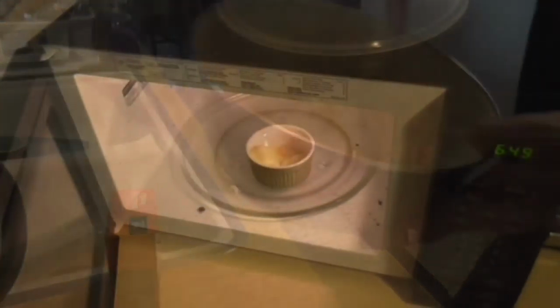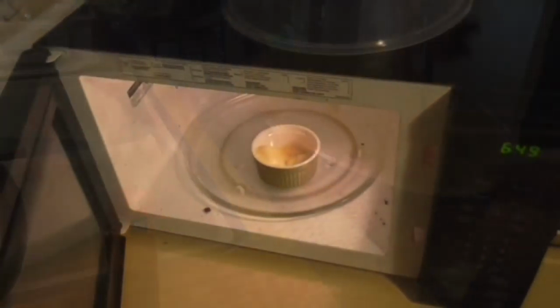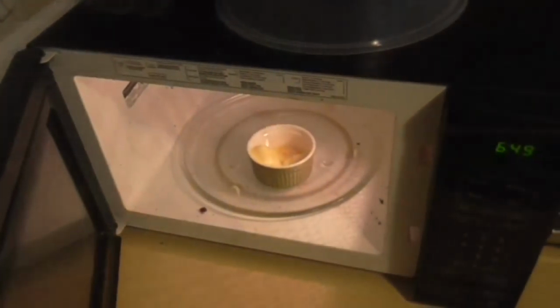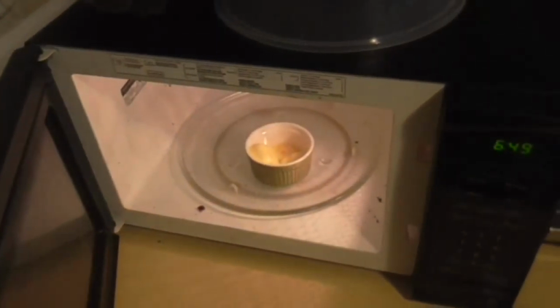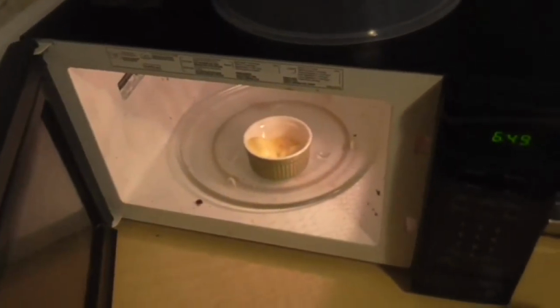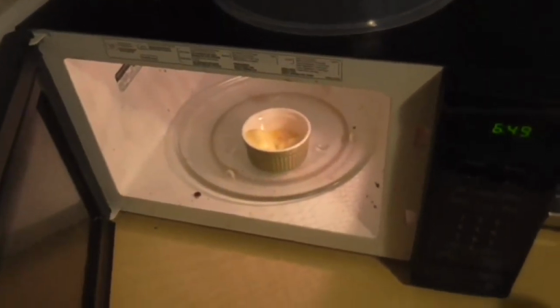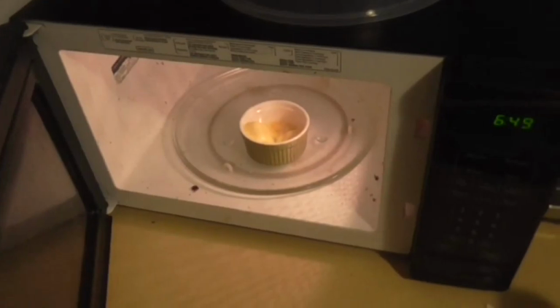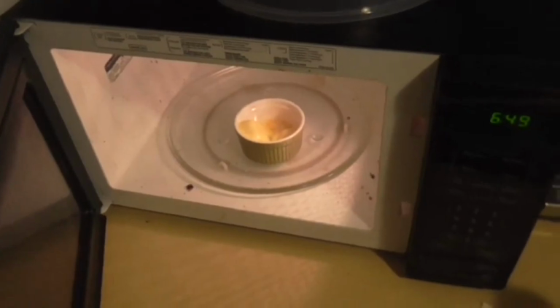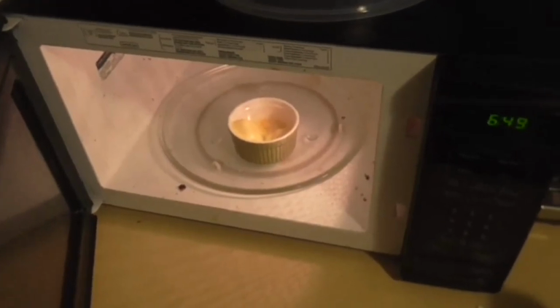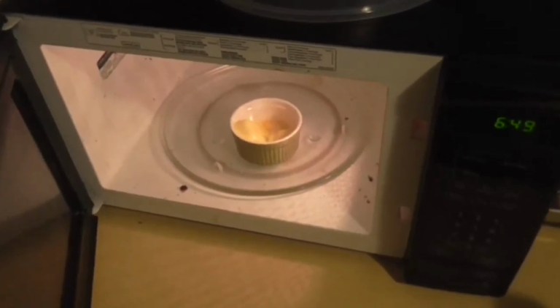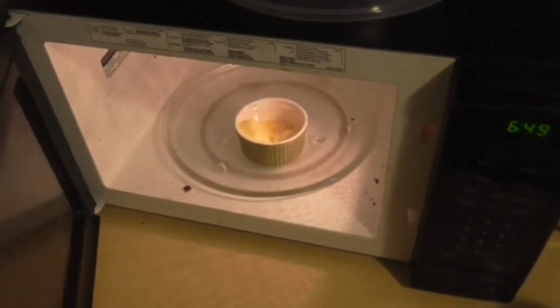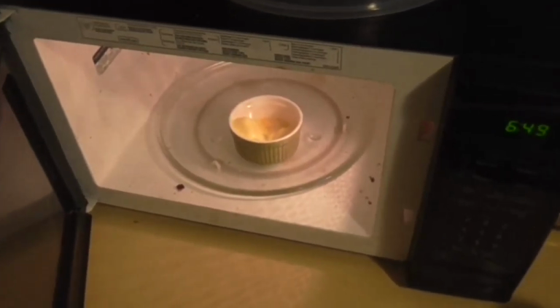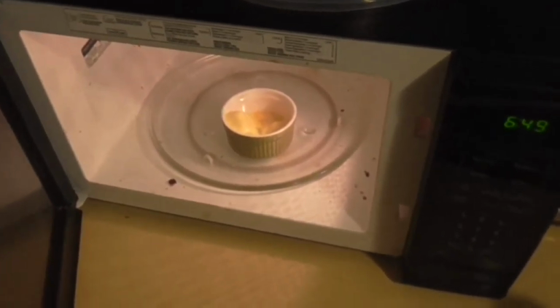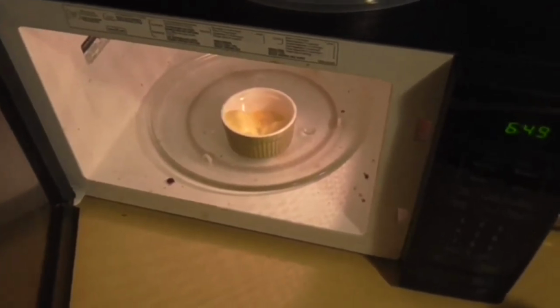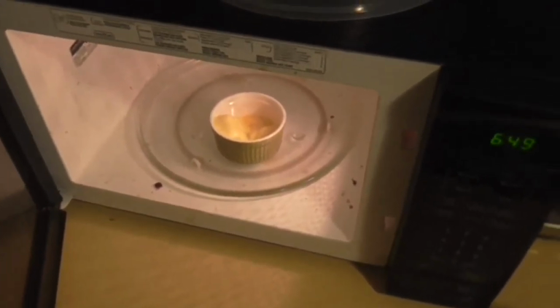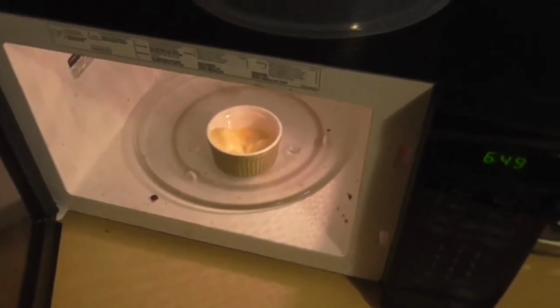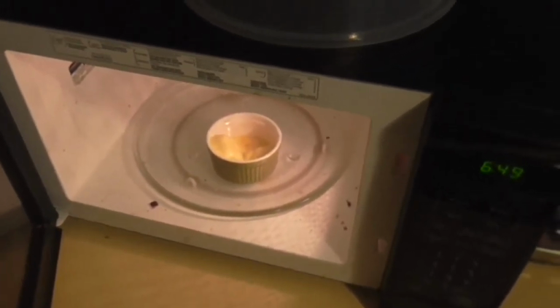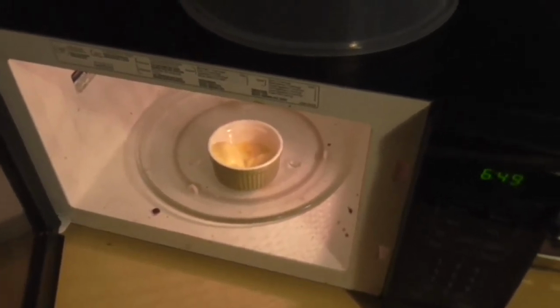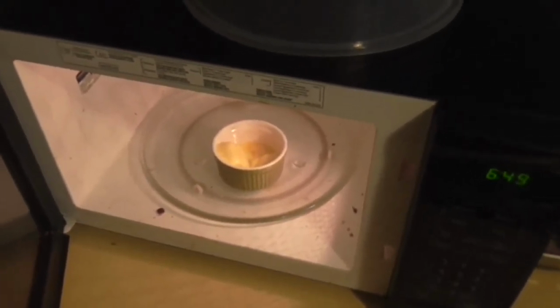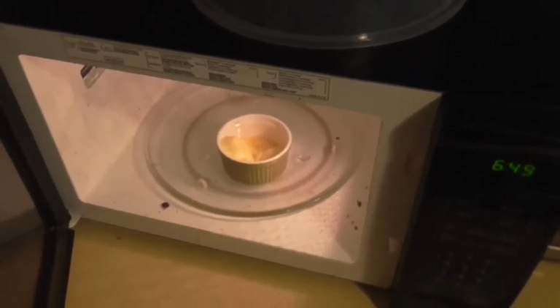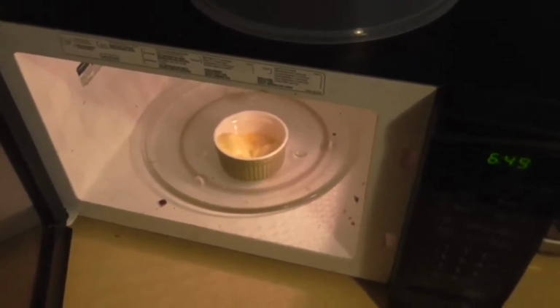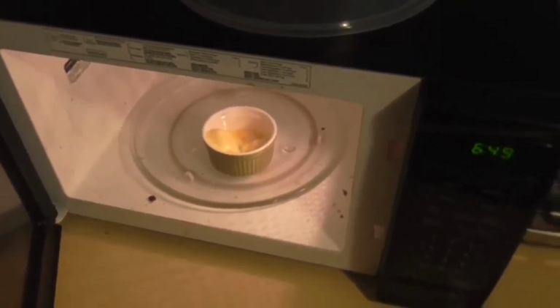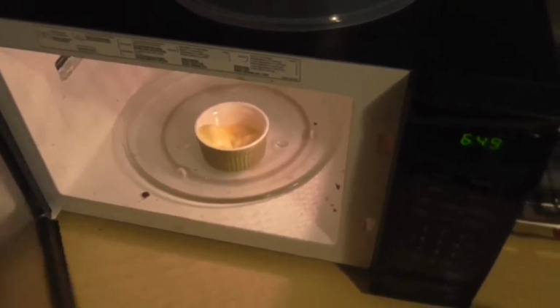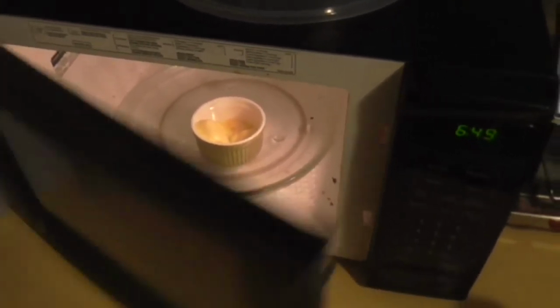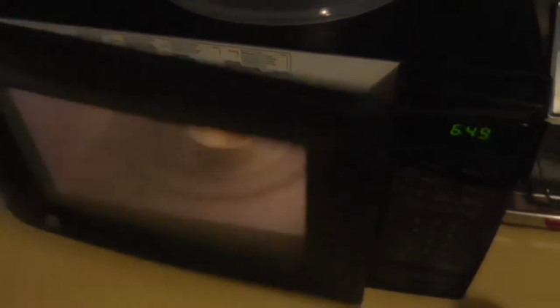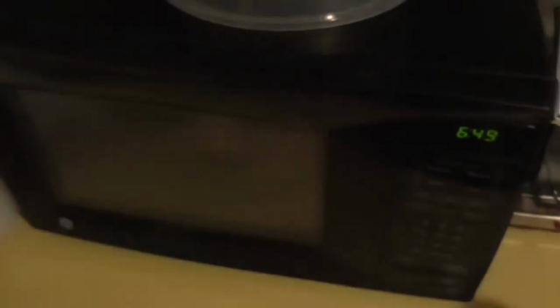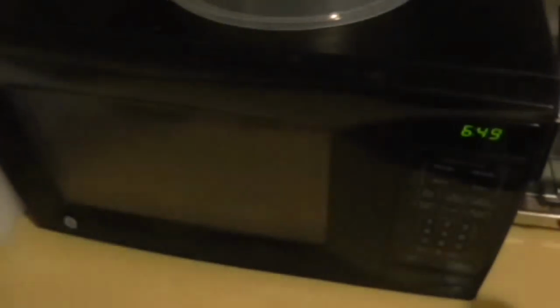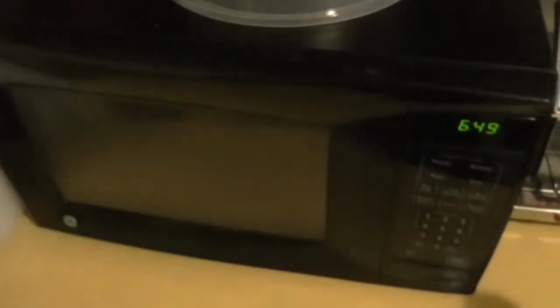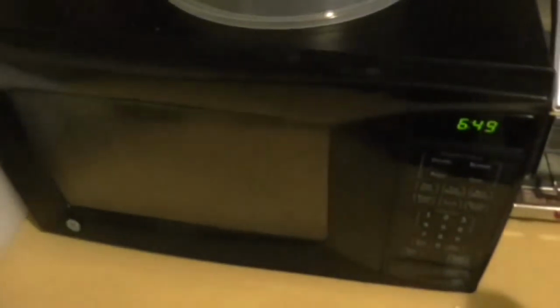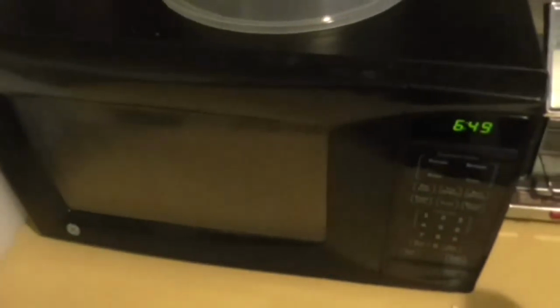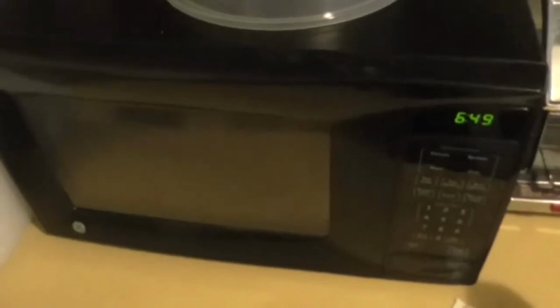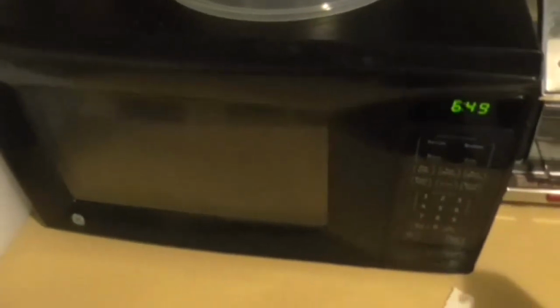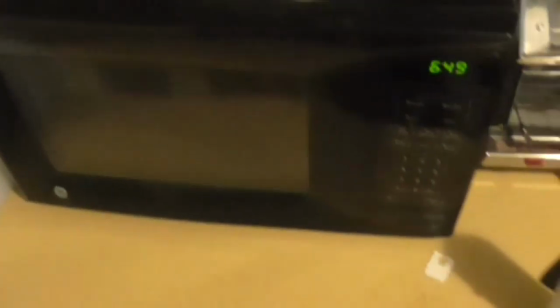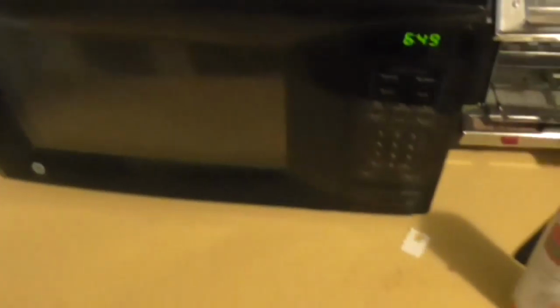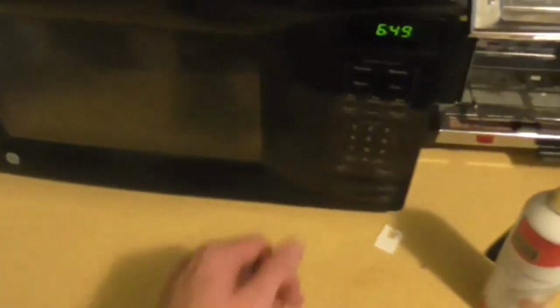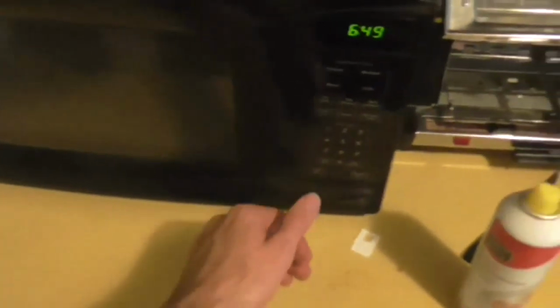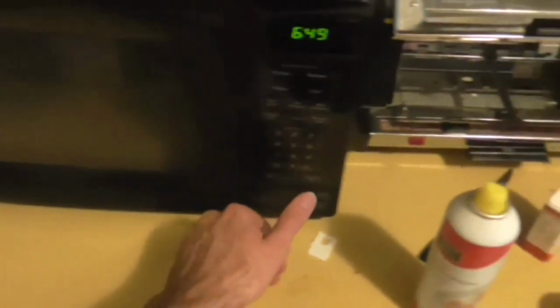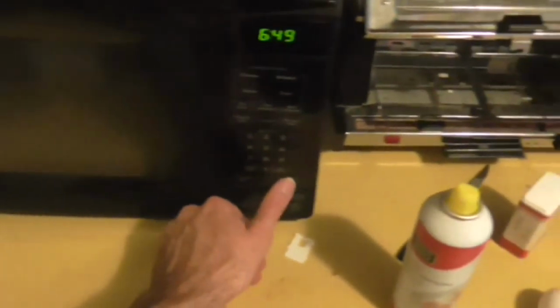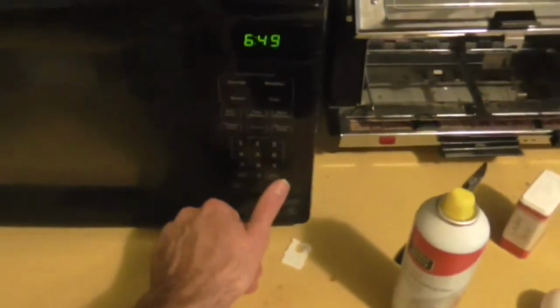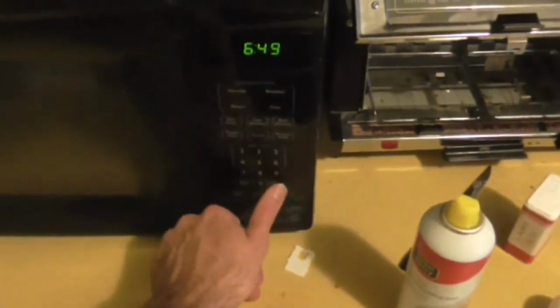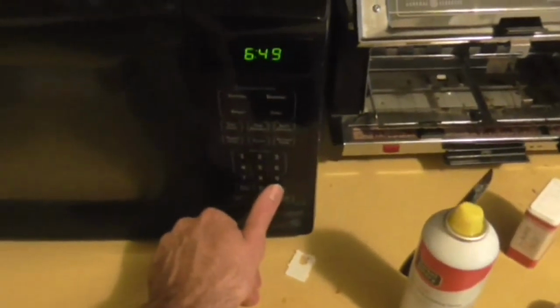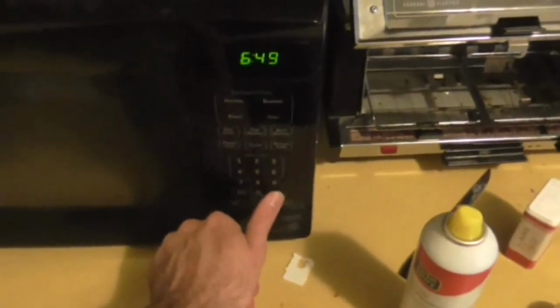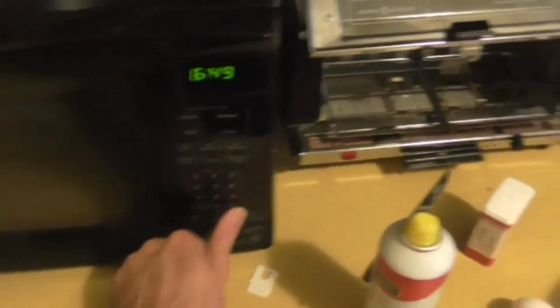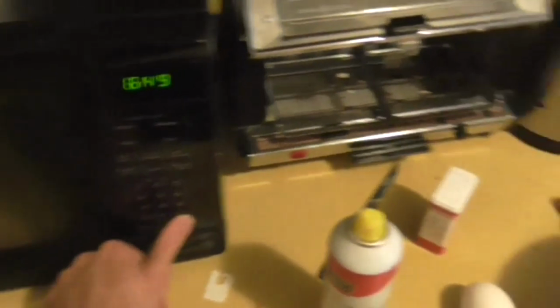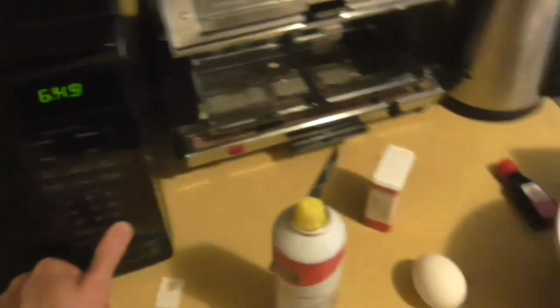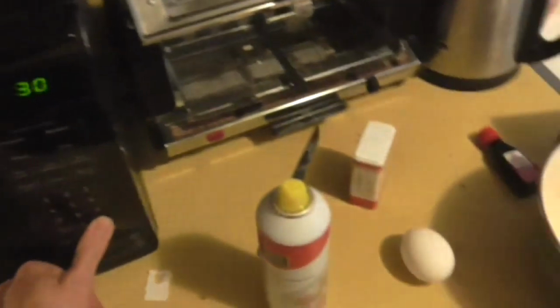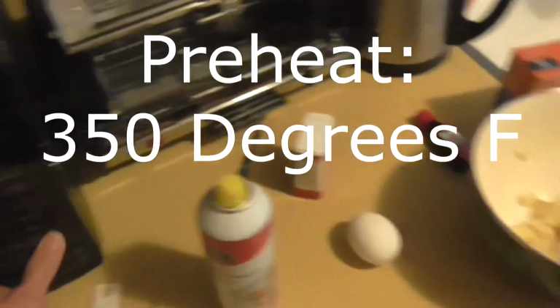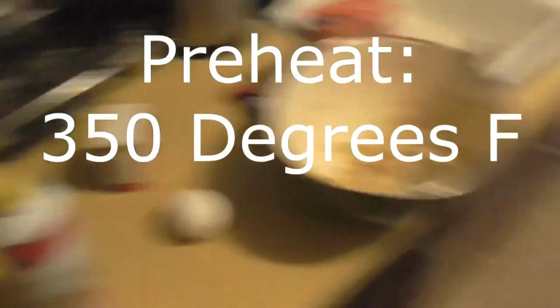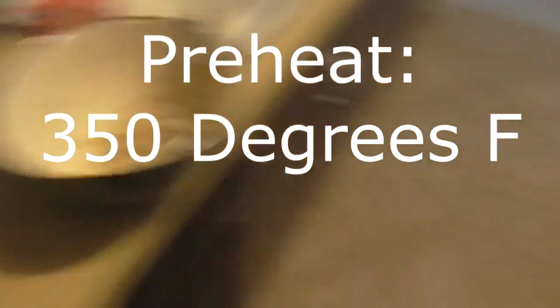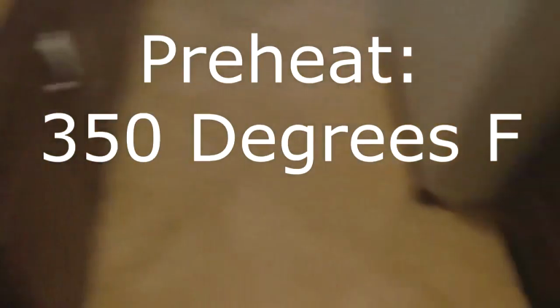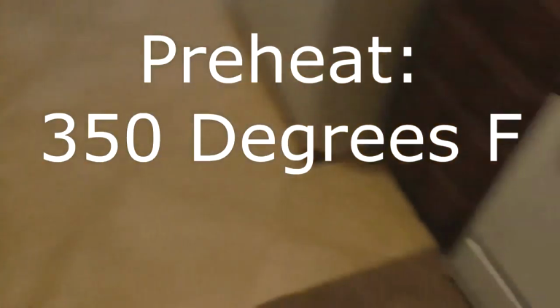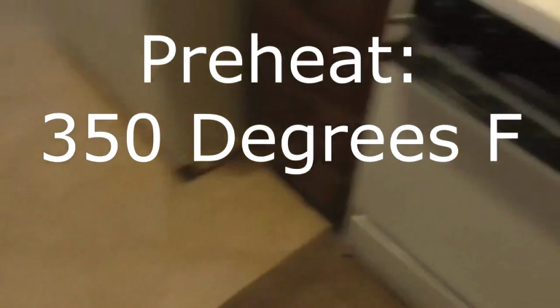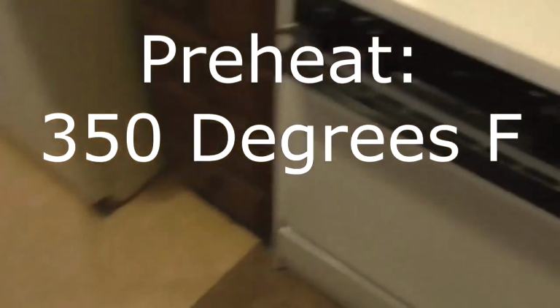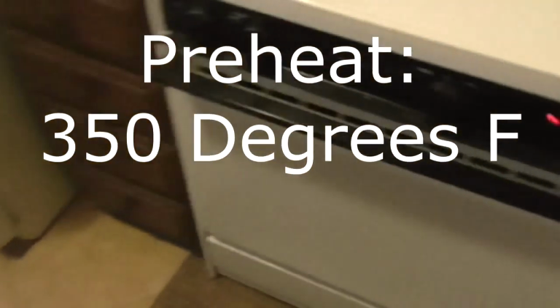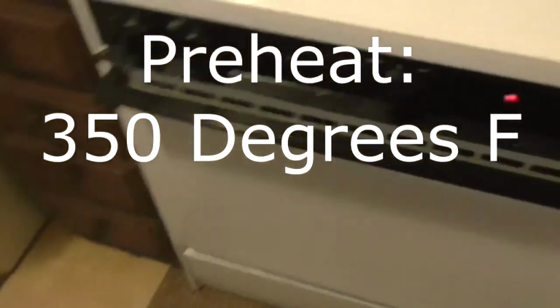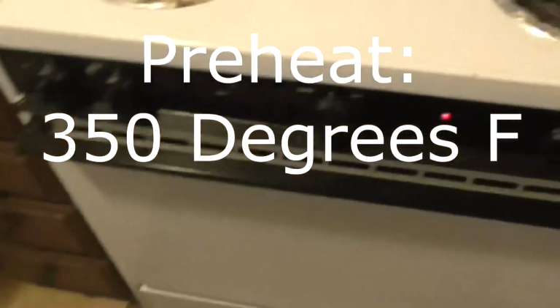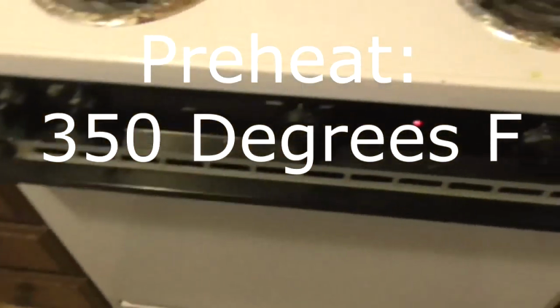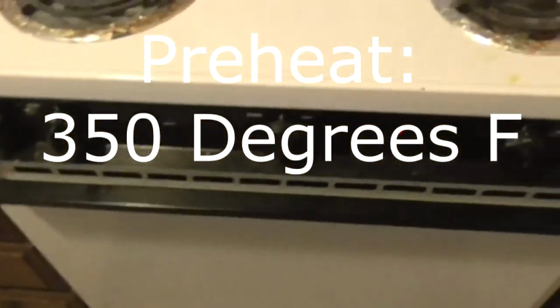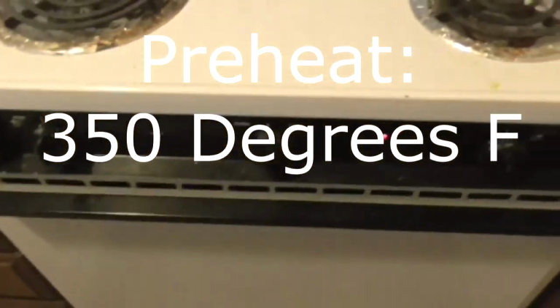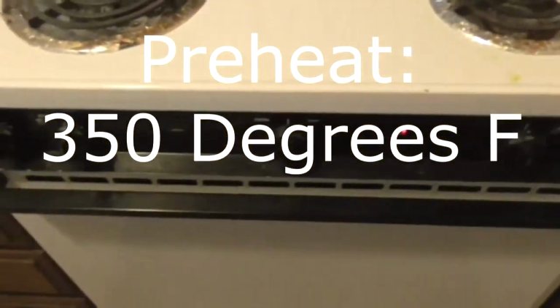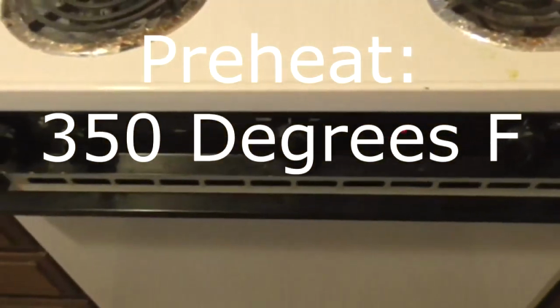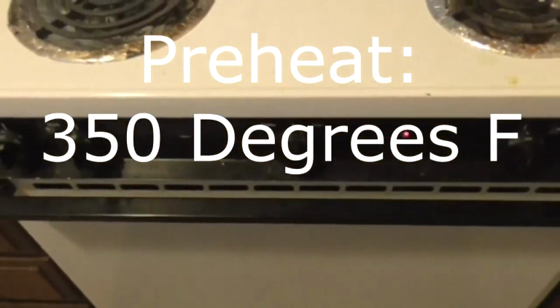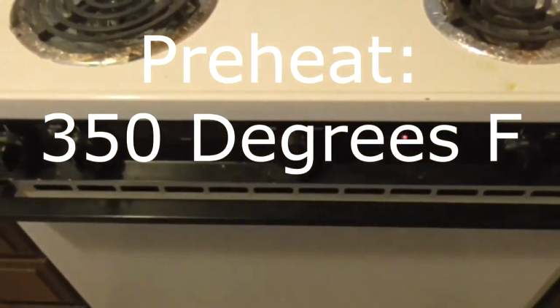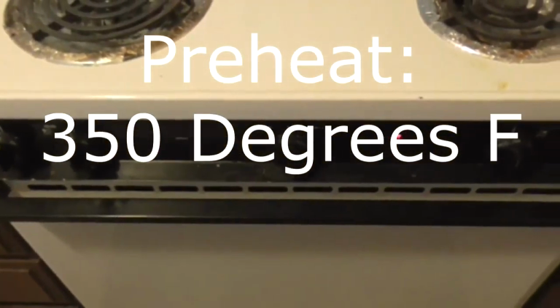The toaster's taking too long to melt the butter, so I'm going to do it in the microwave. In the meantime, preheat your oven to 350 degrees.